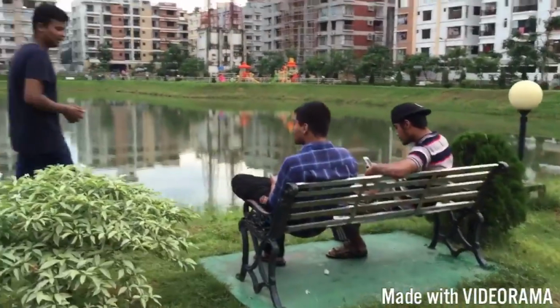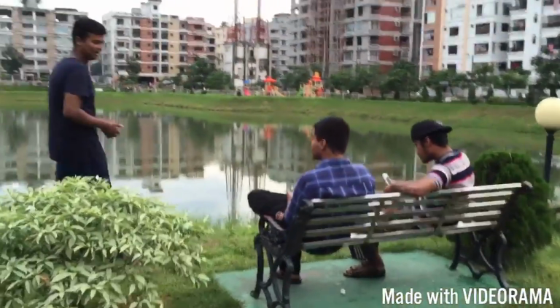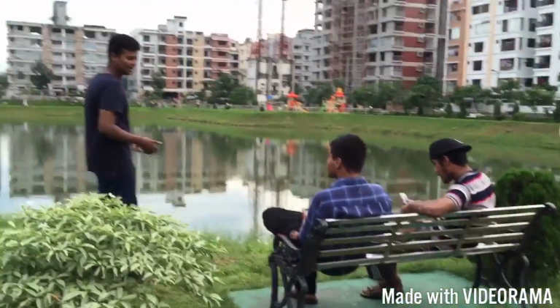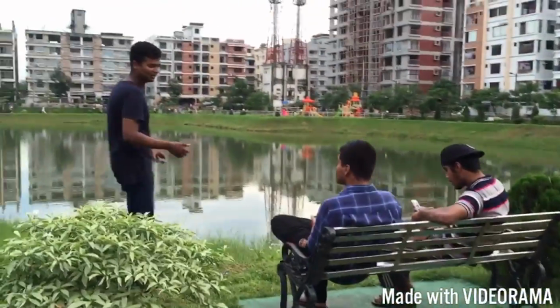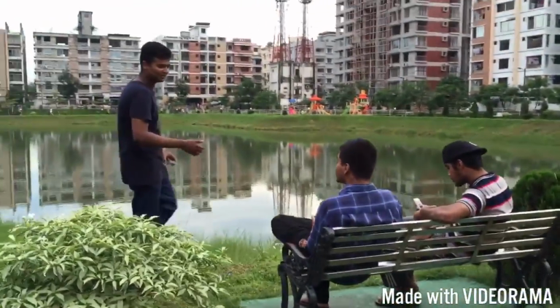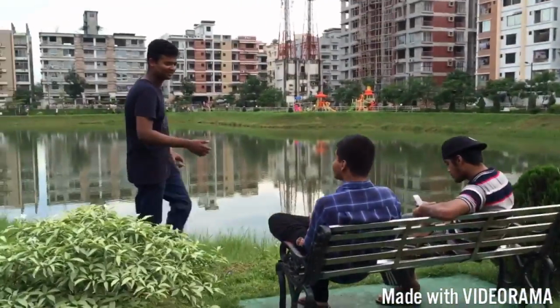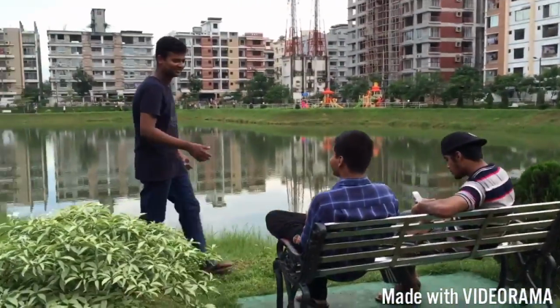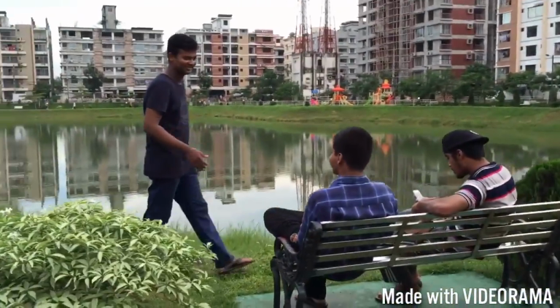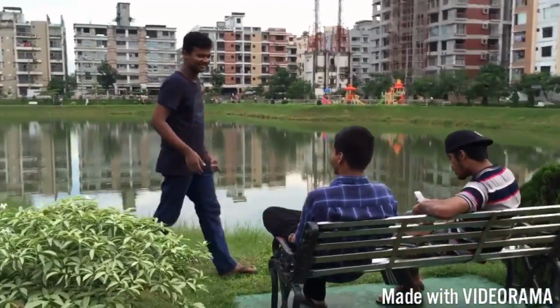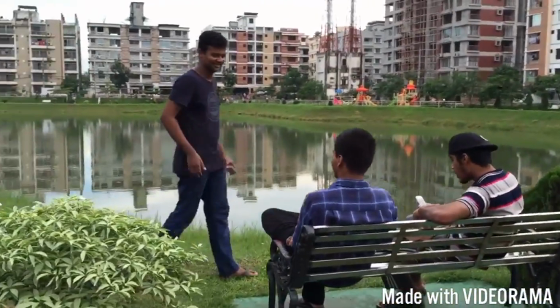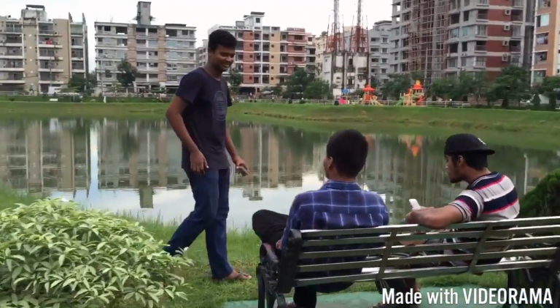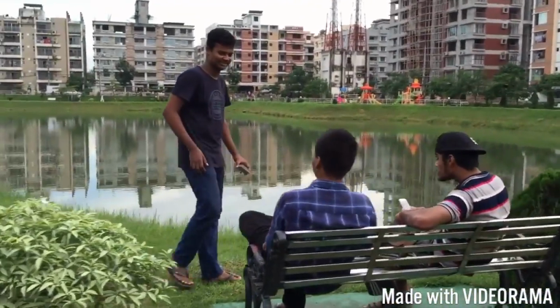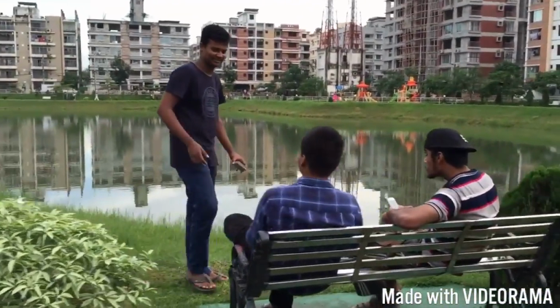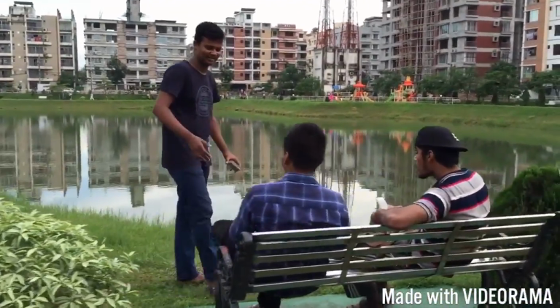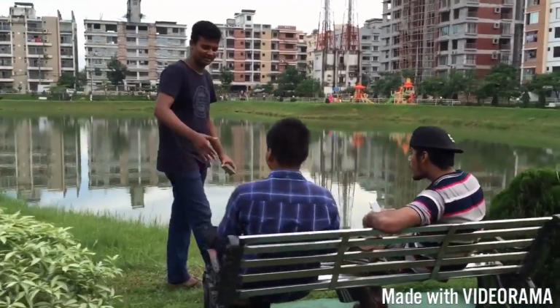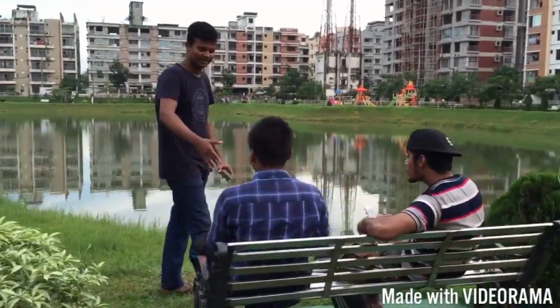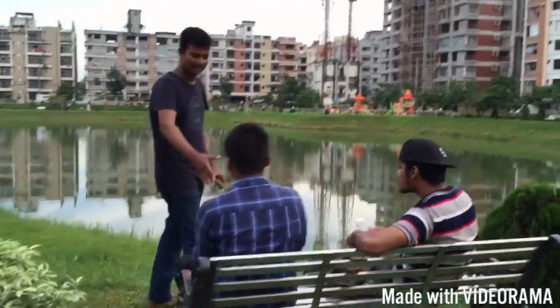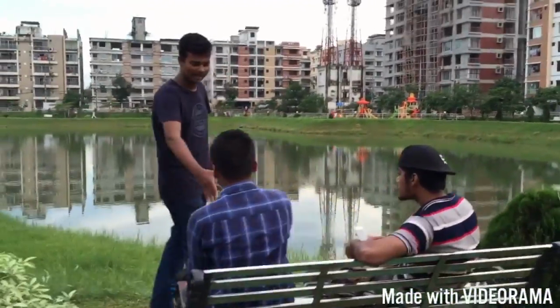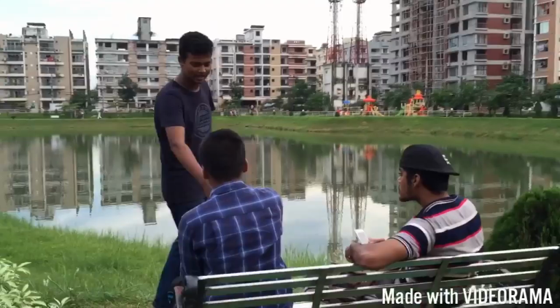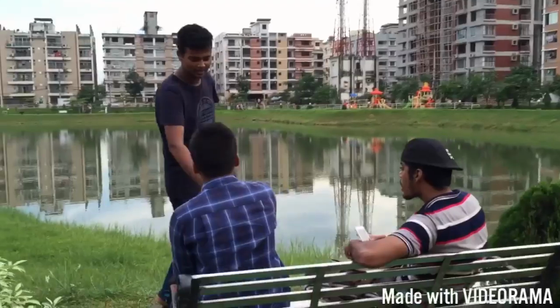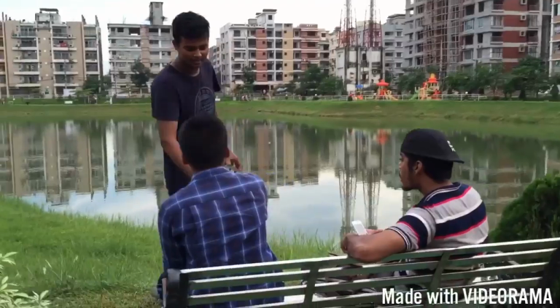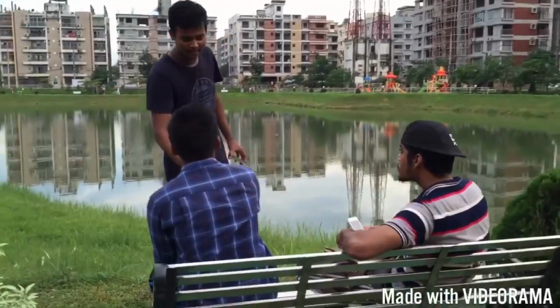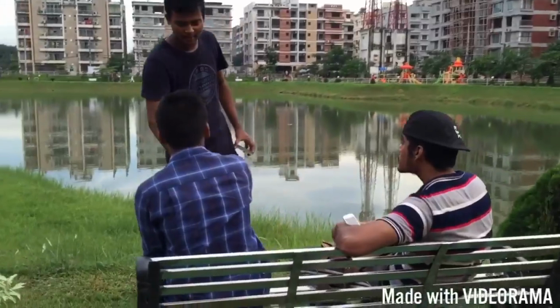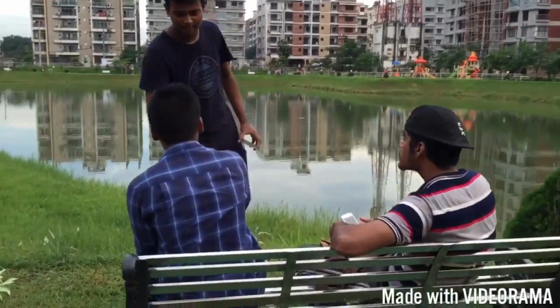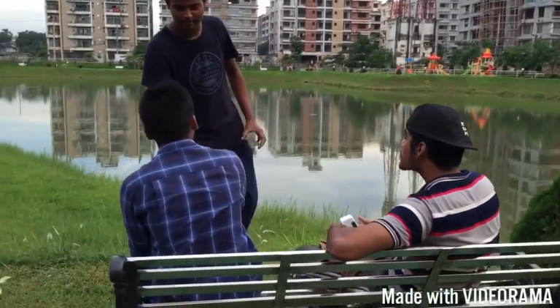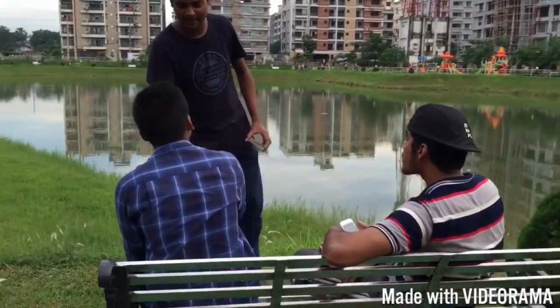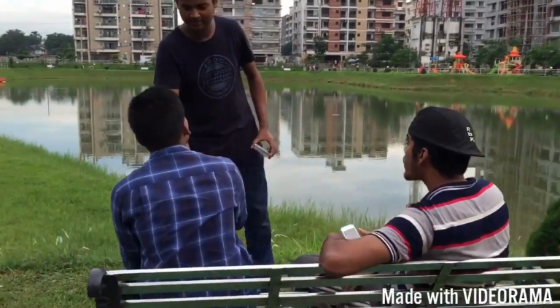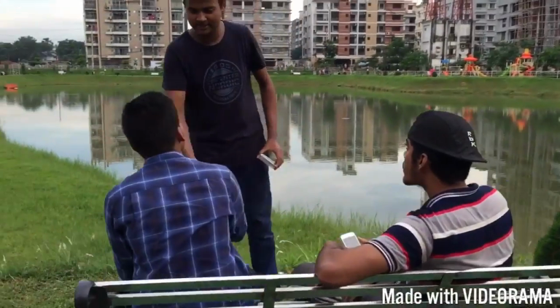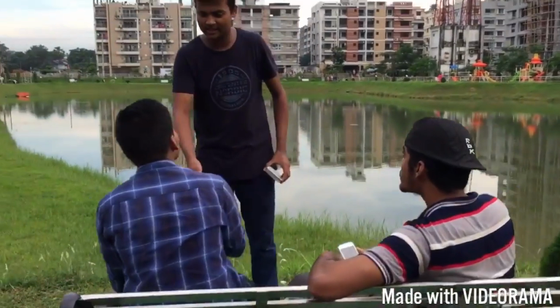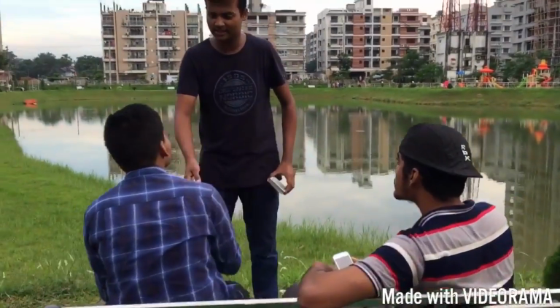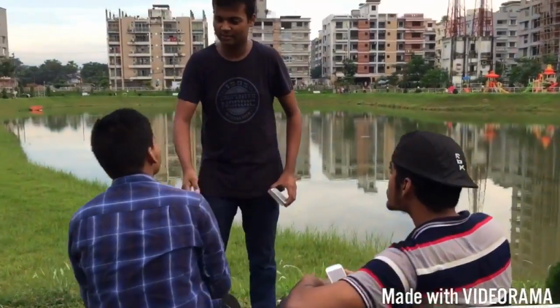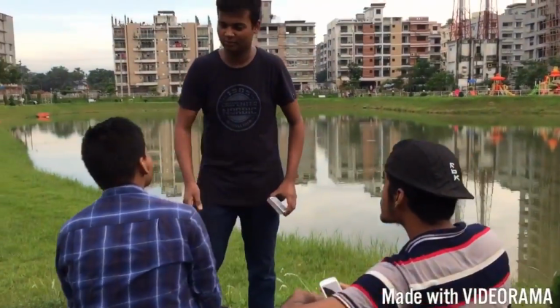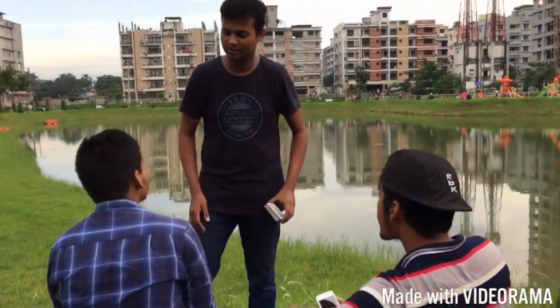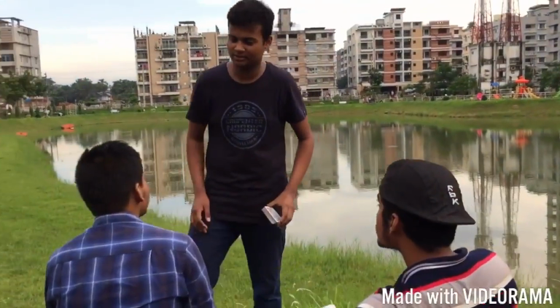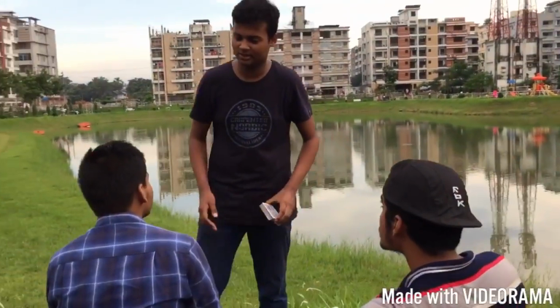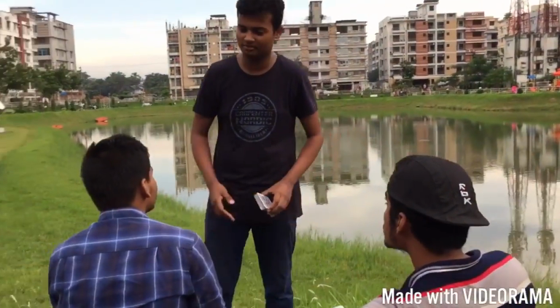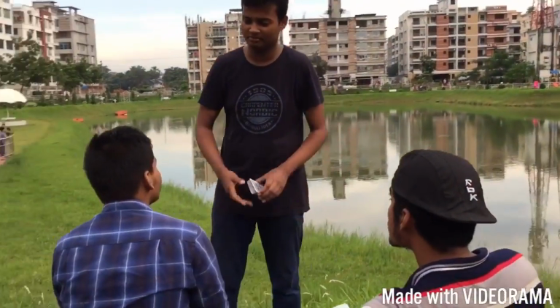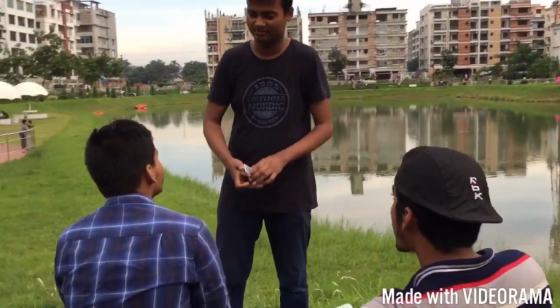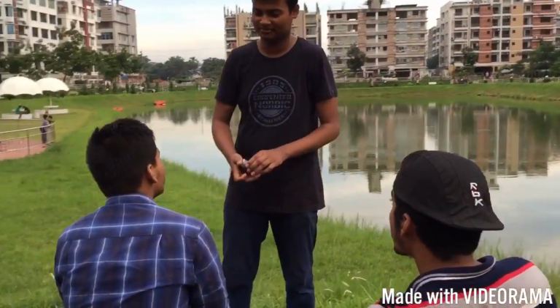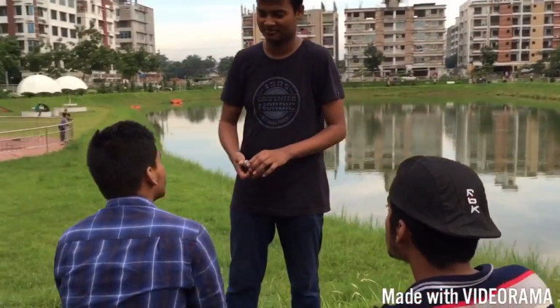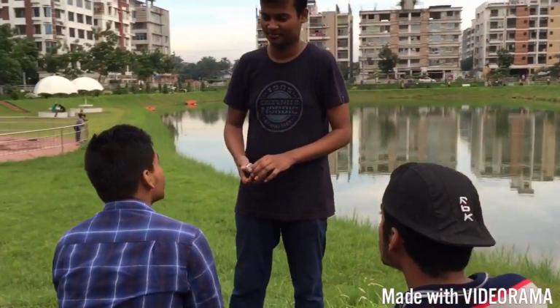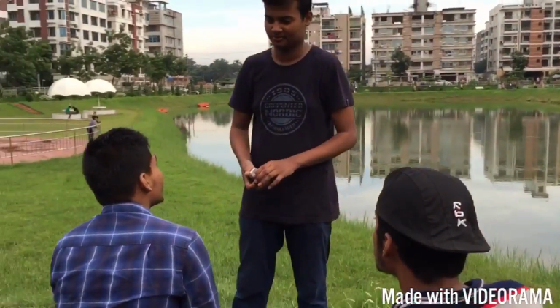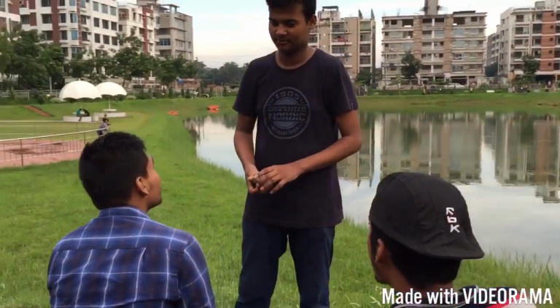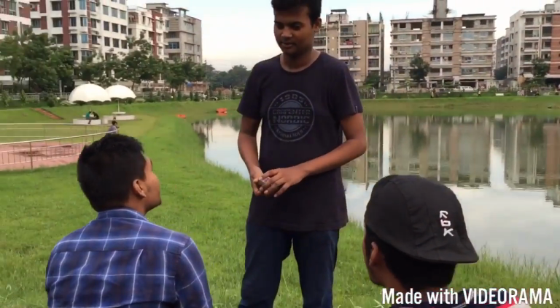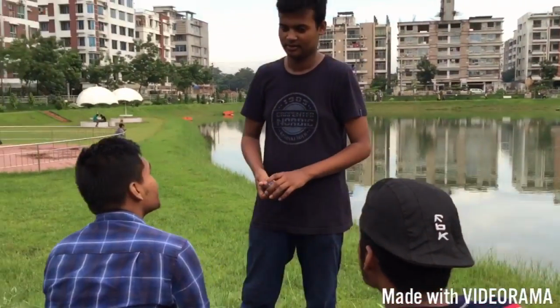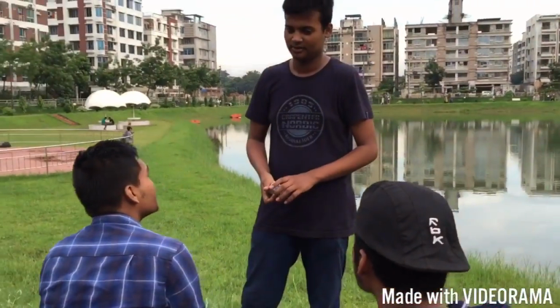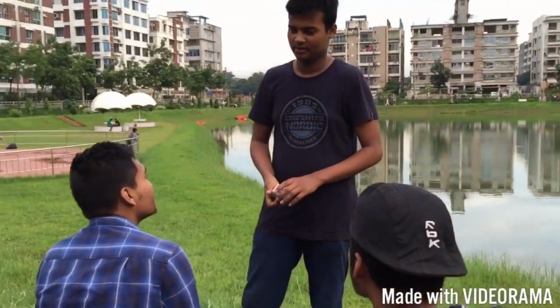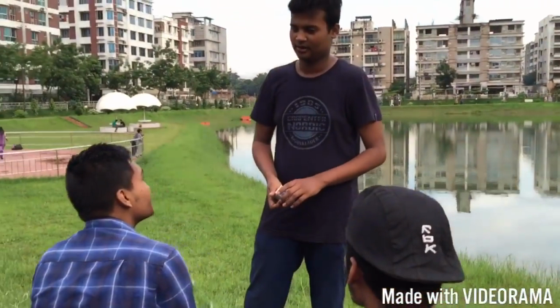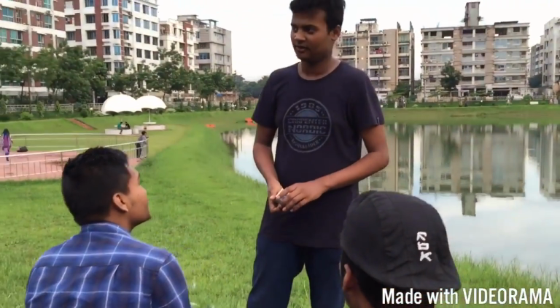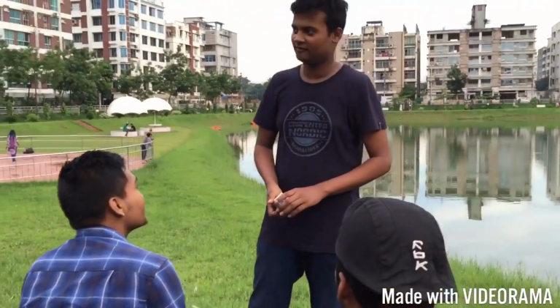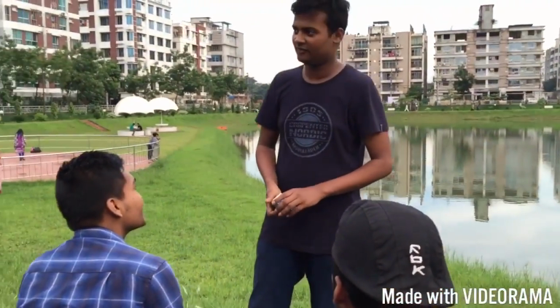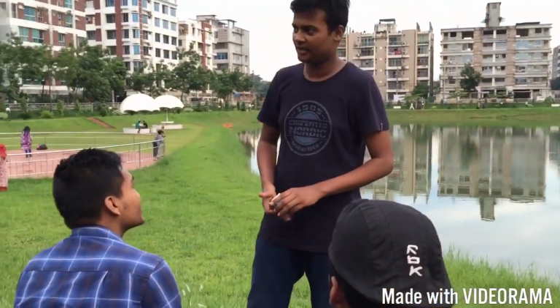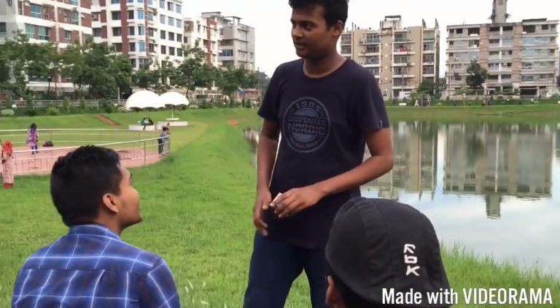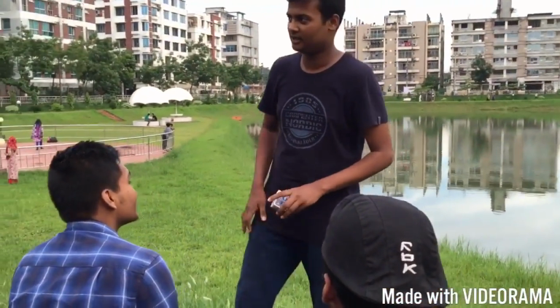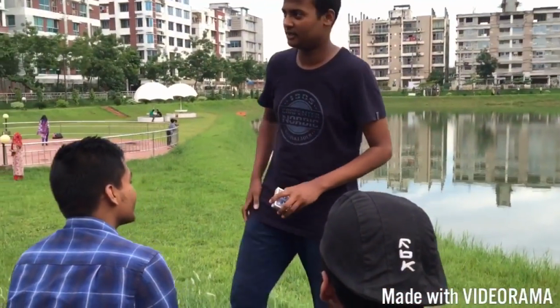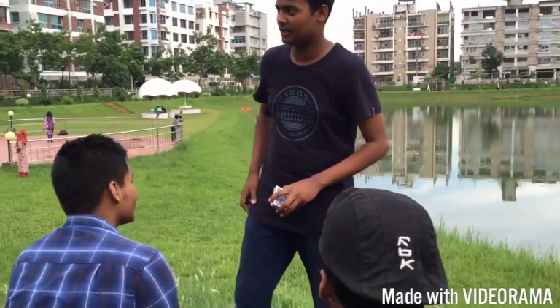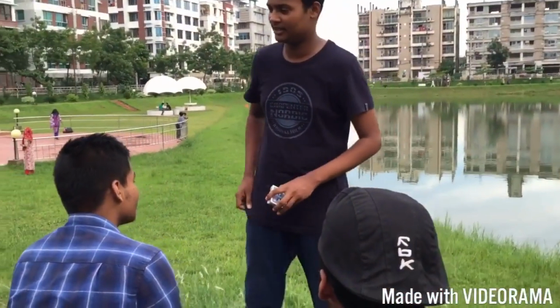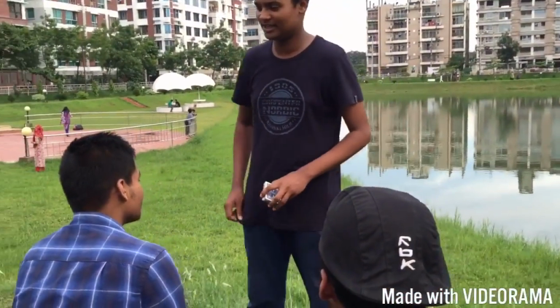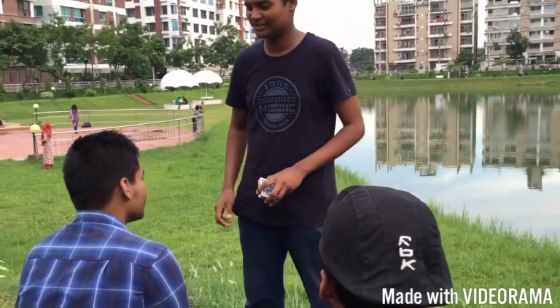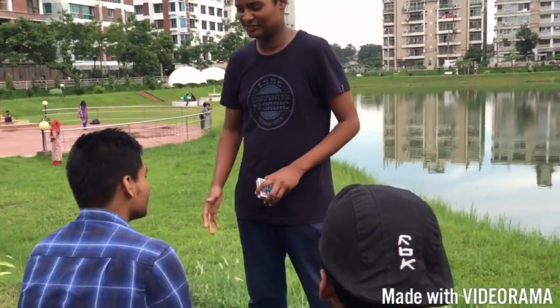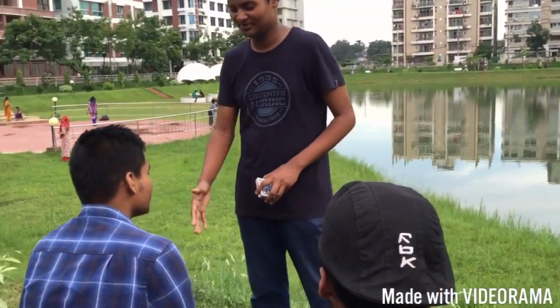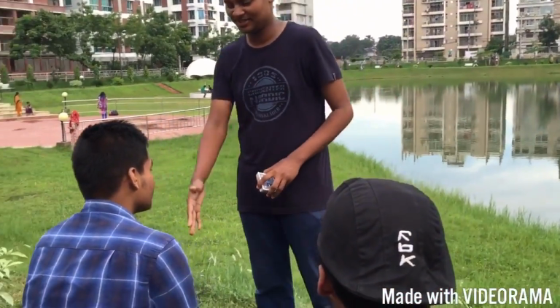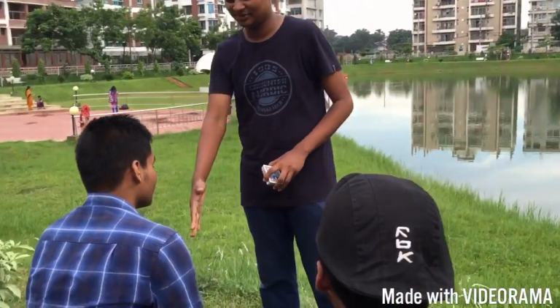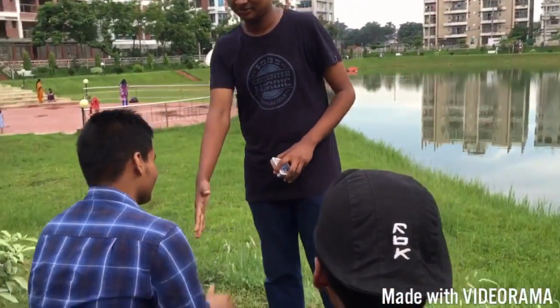Hello. Hi. My name is Tanji. What's your name? Riyad. How are you? I'm fine. Nice to meet you, Riyad.